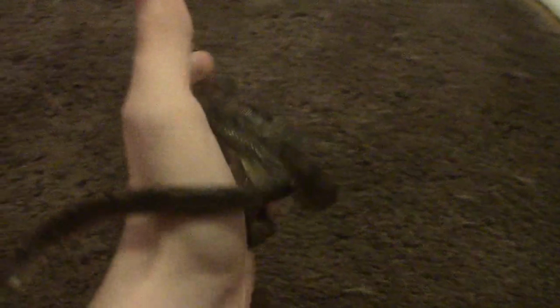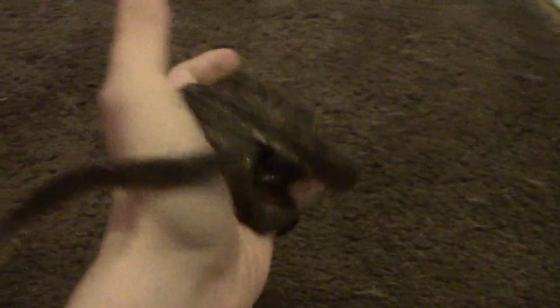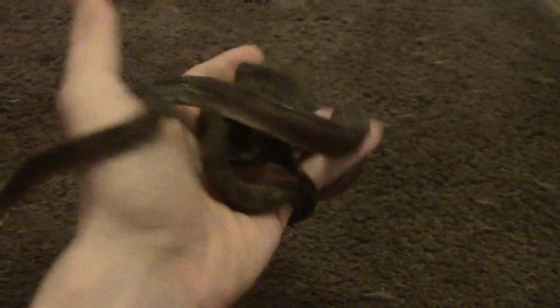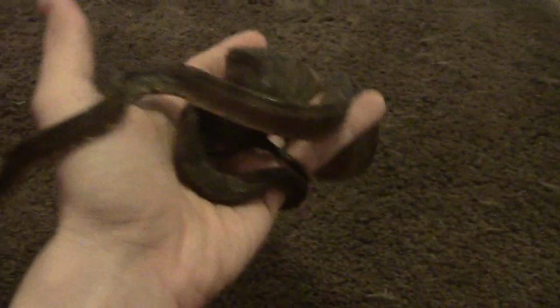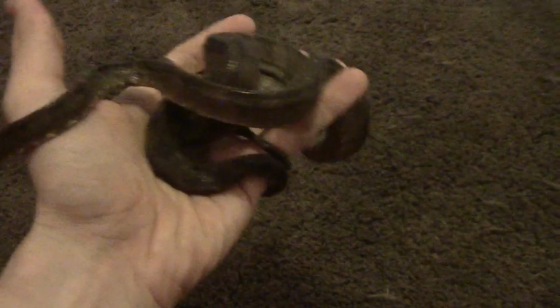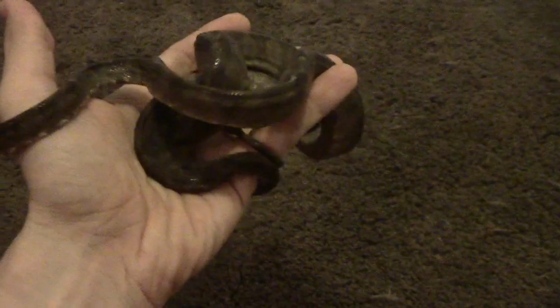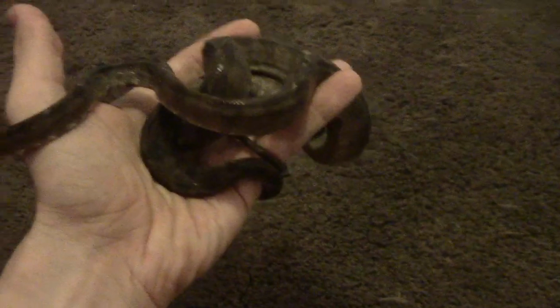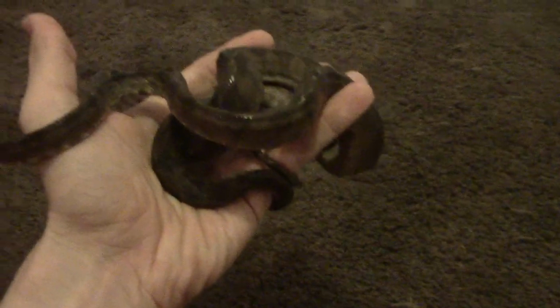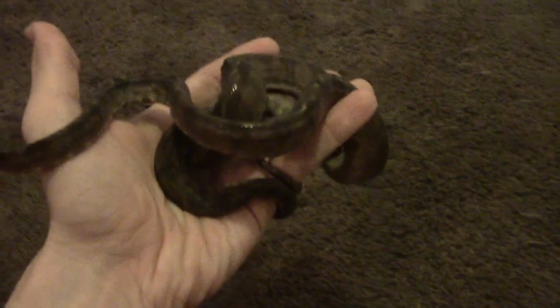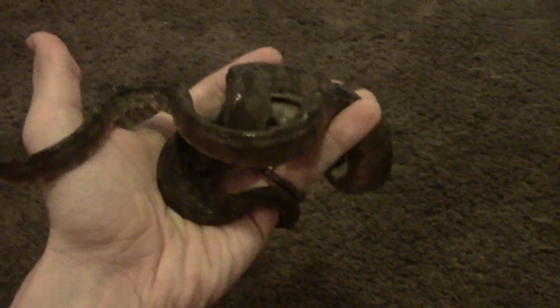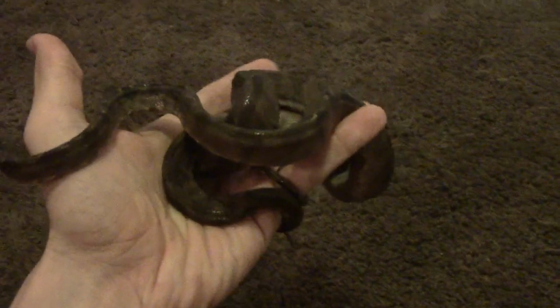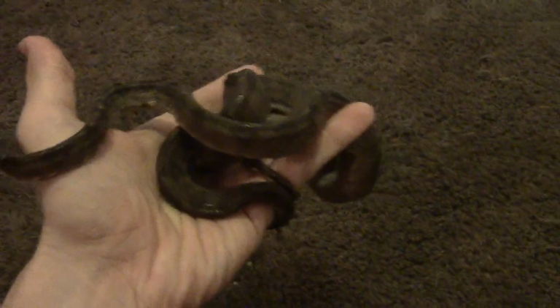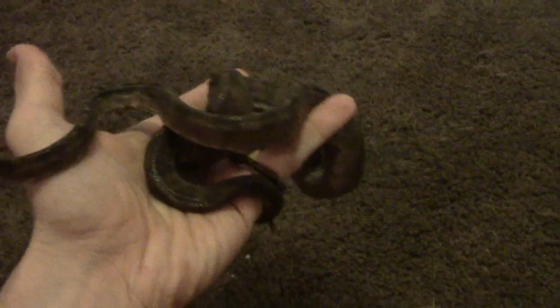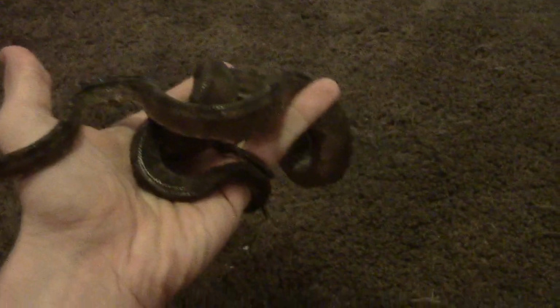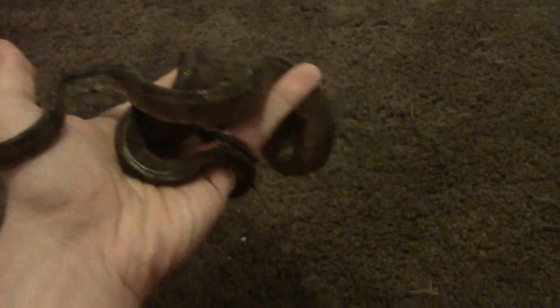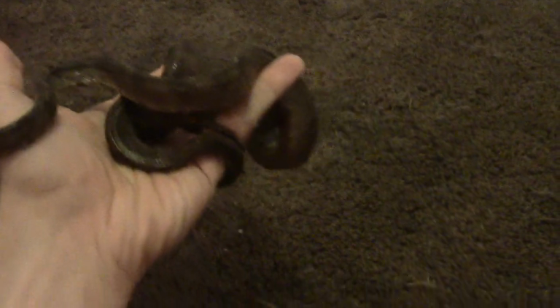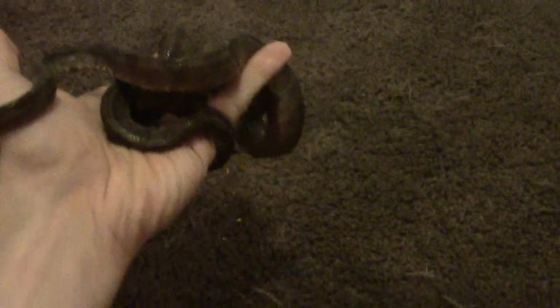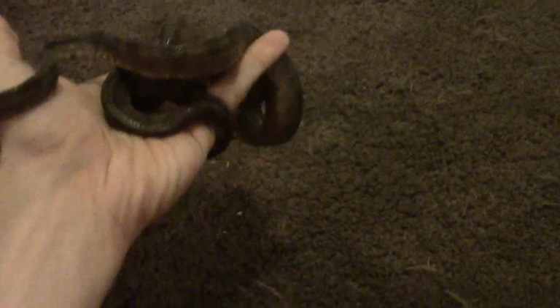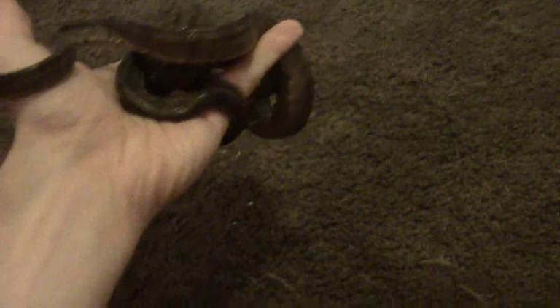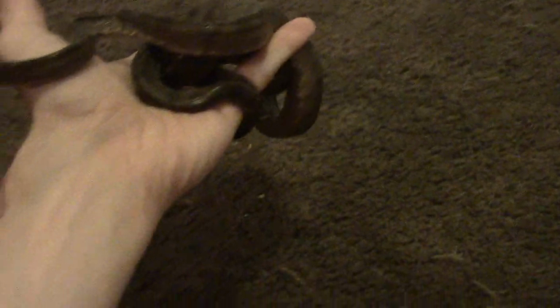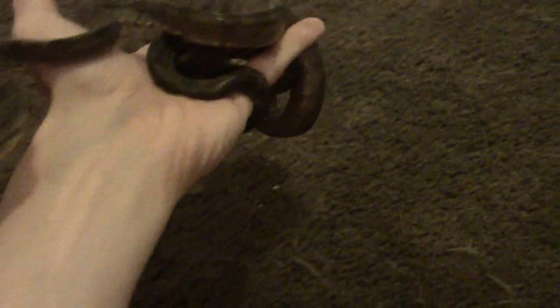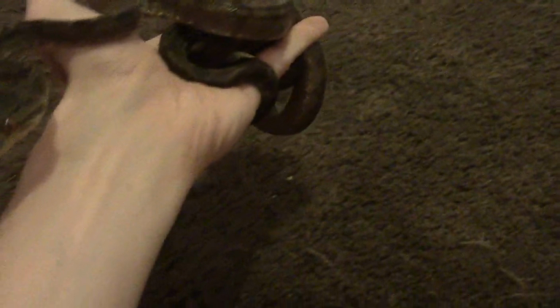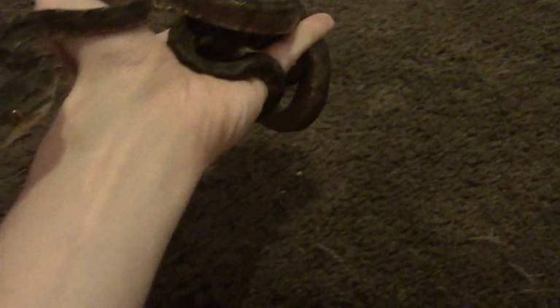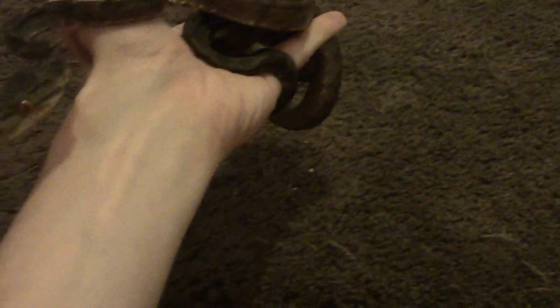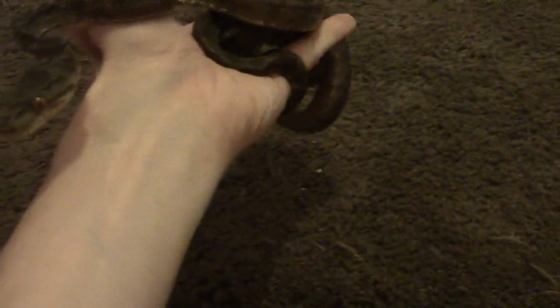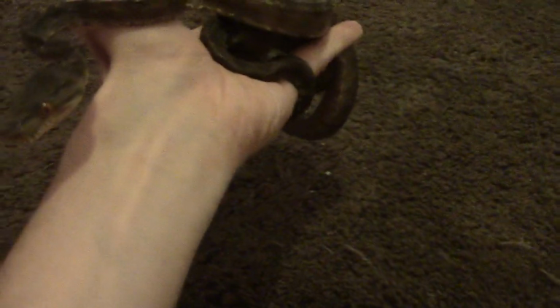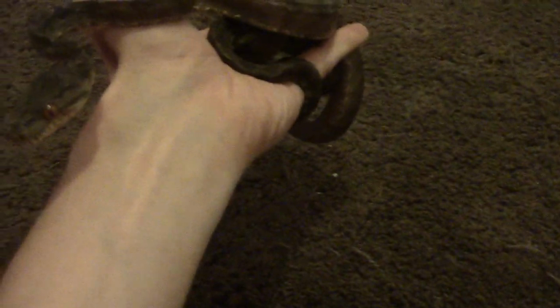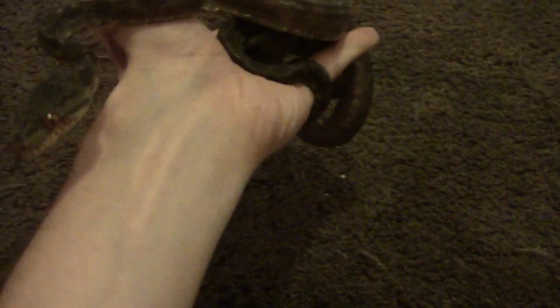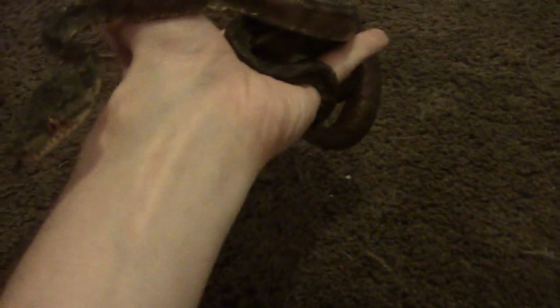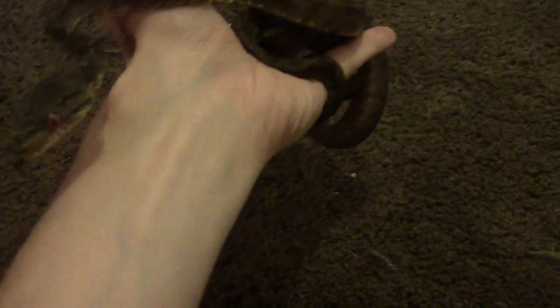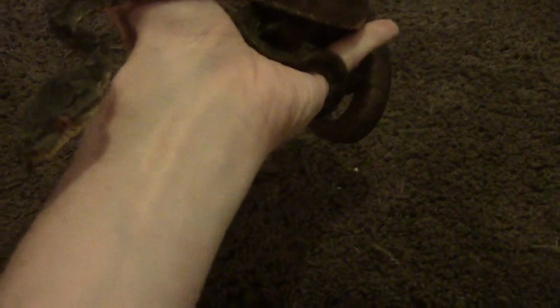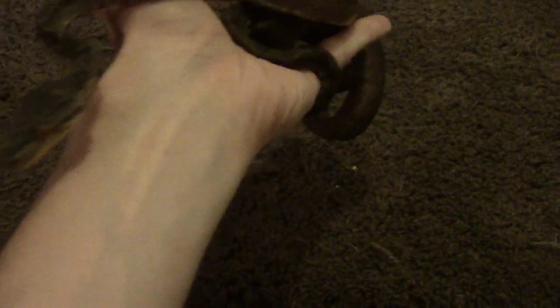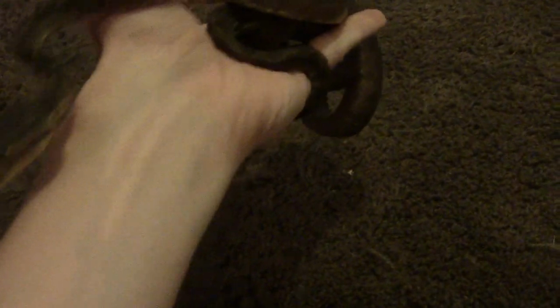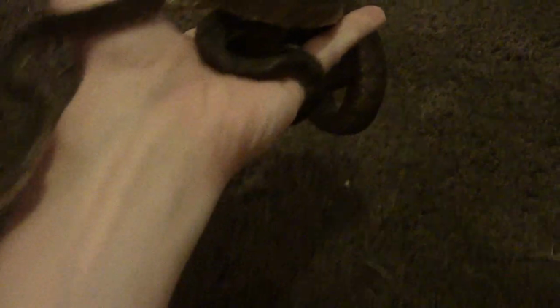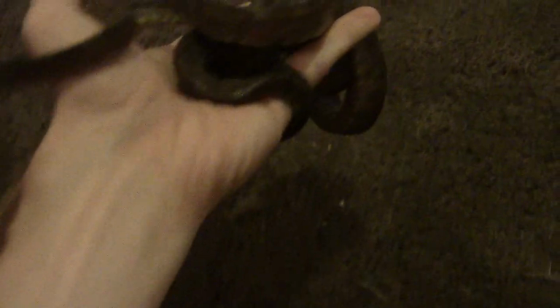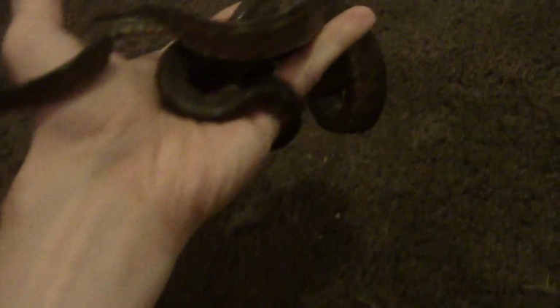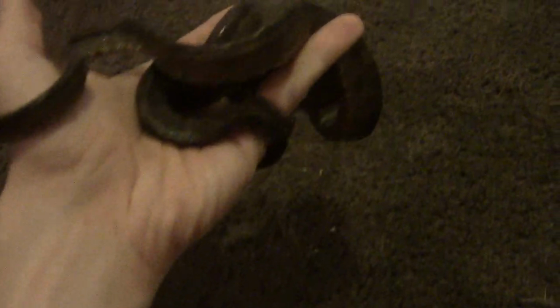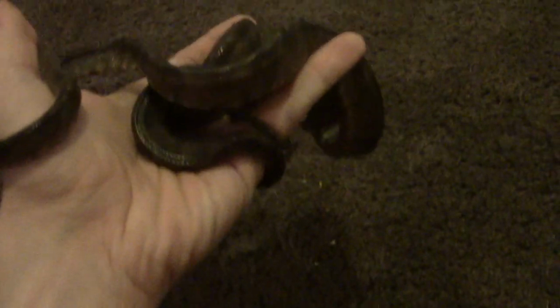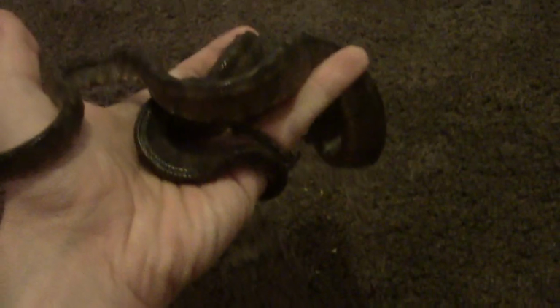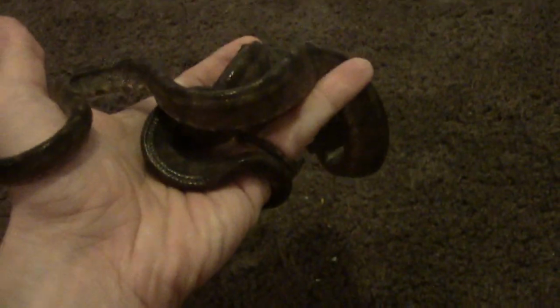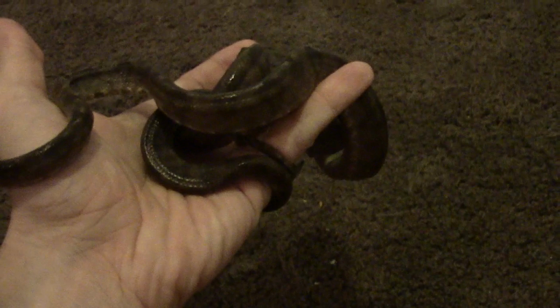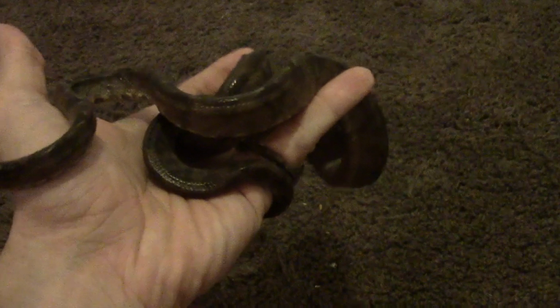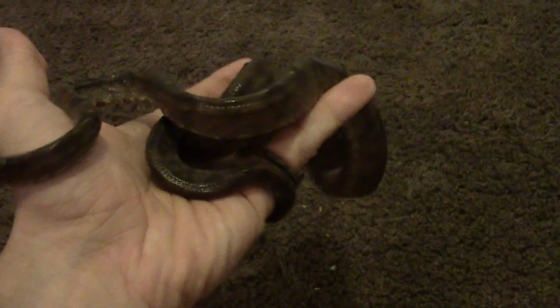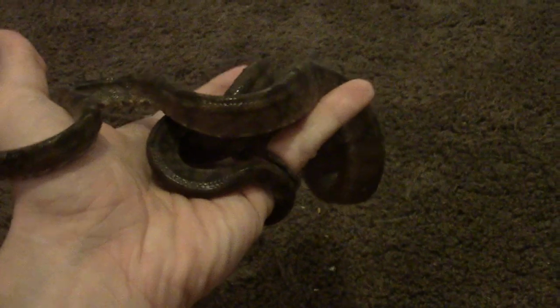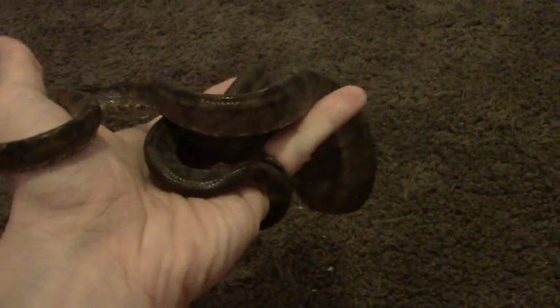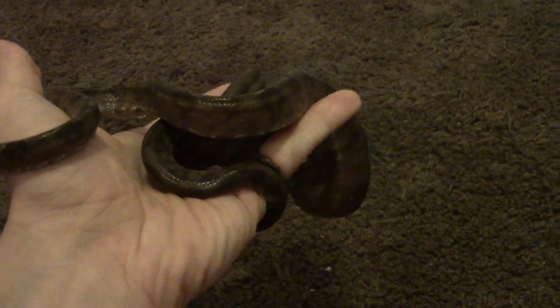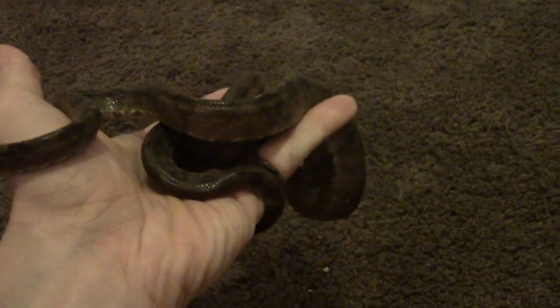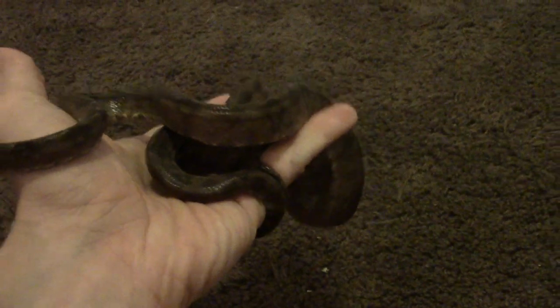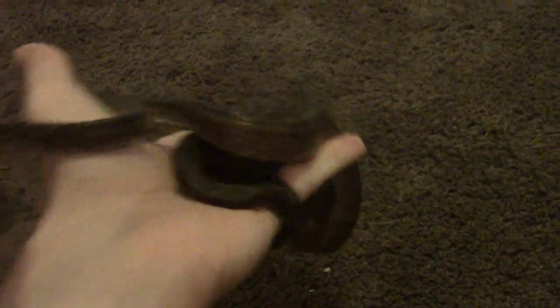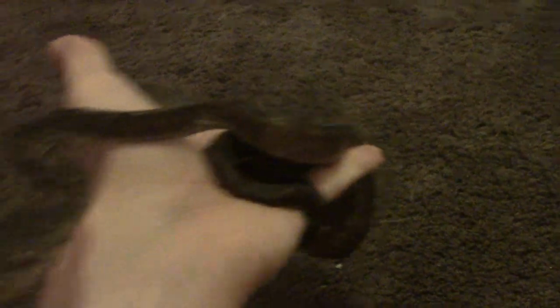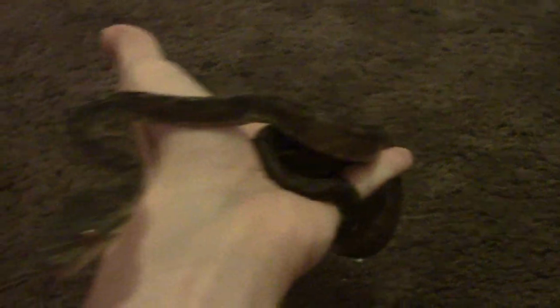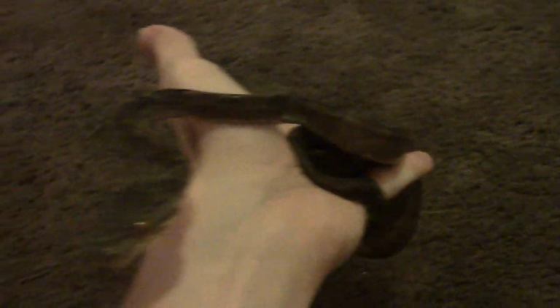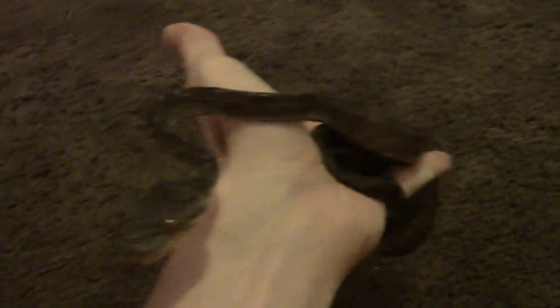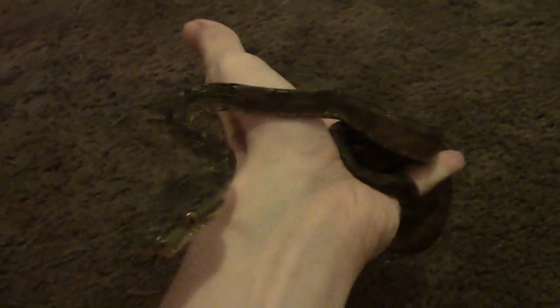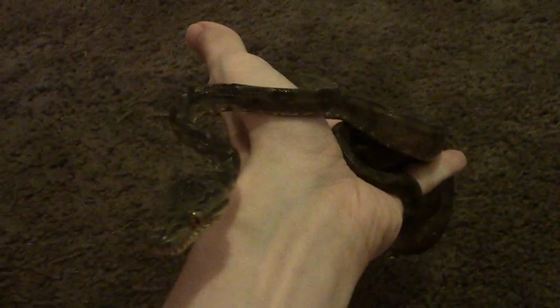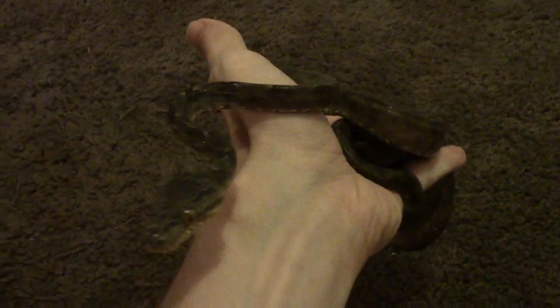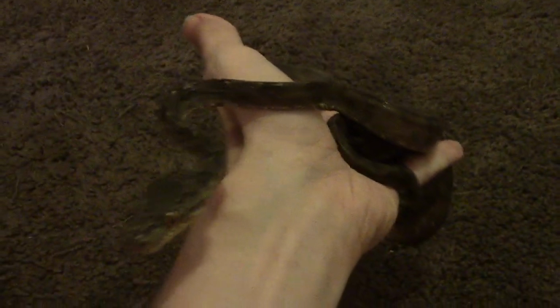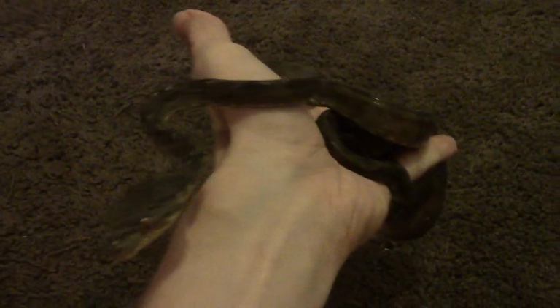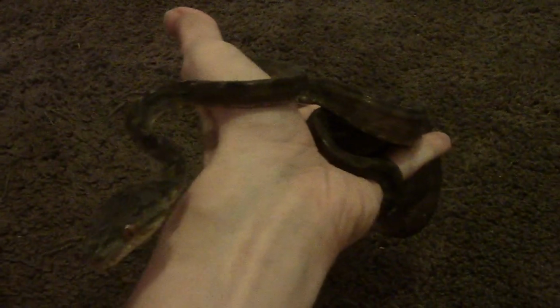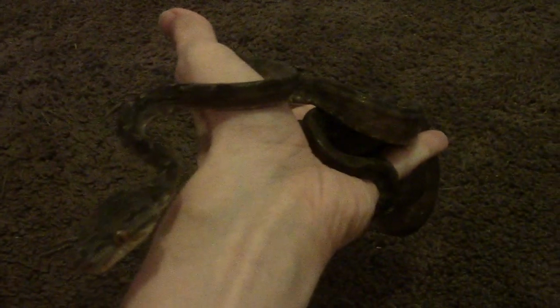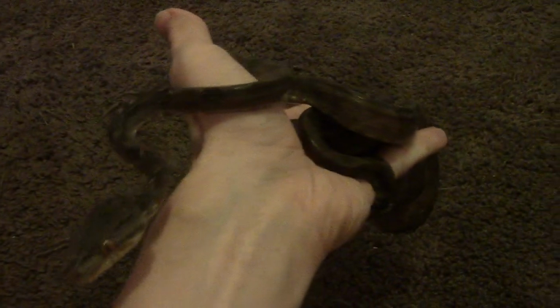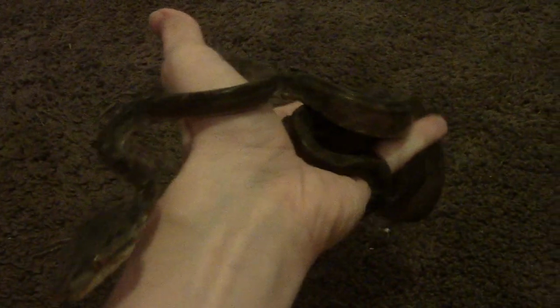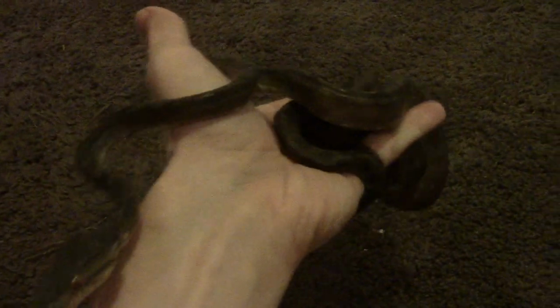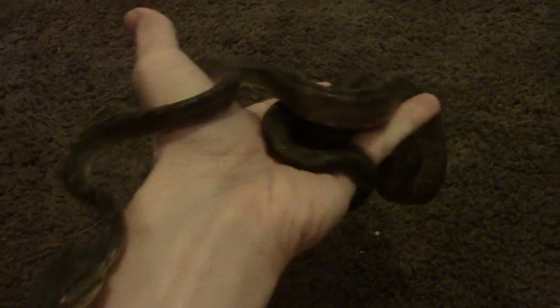Amazonian tree boa. Absolutely gorgeous. Like and subscribe. Have a good day. Bye.